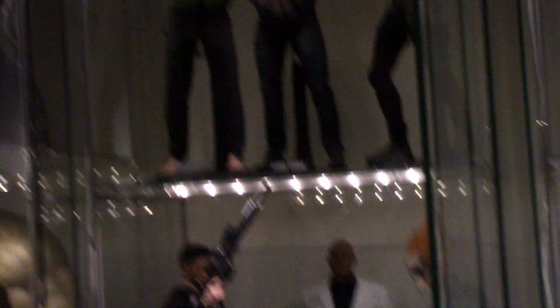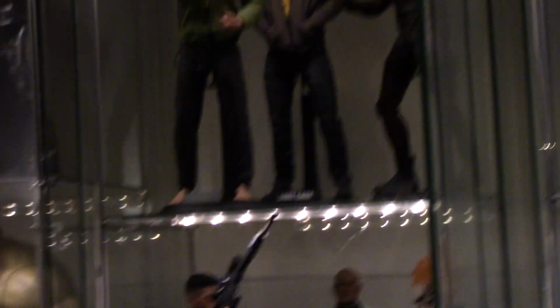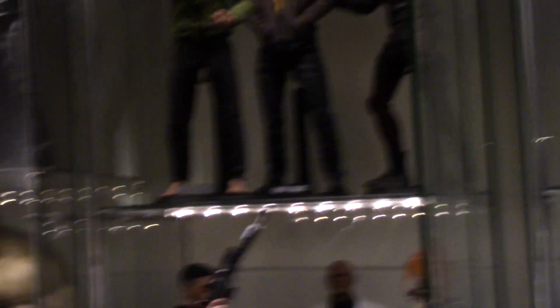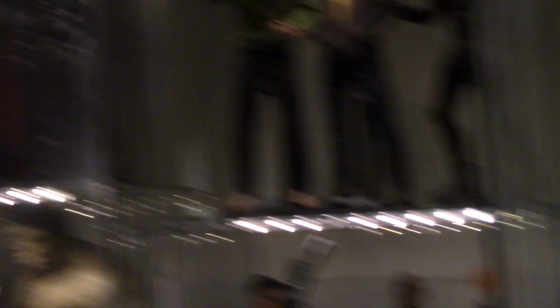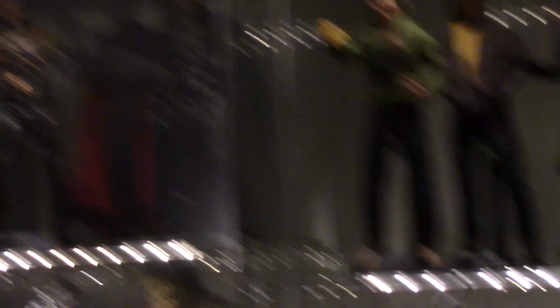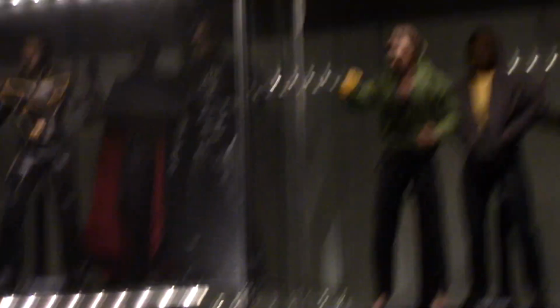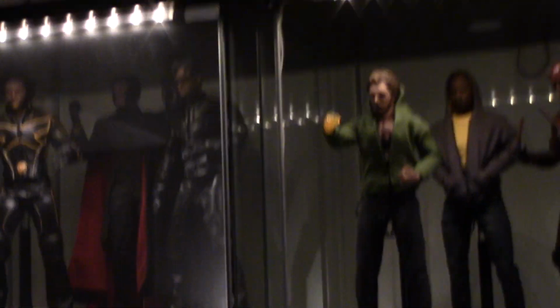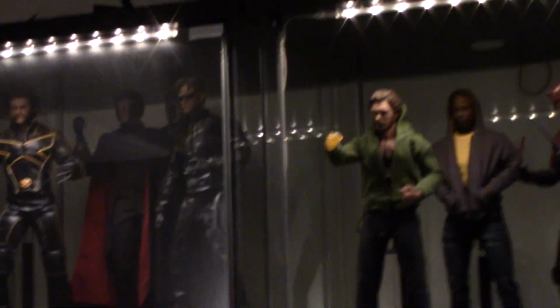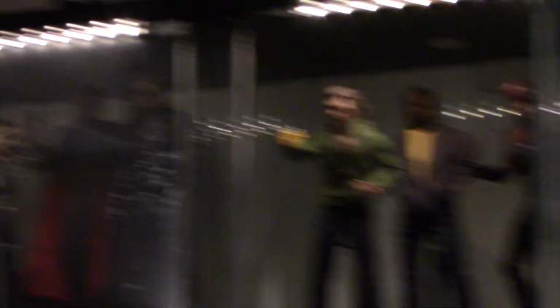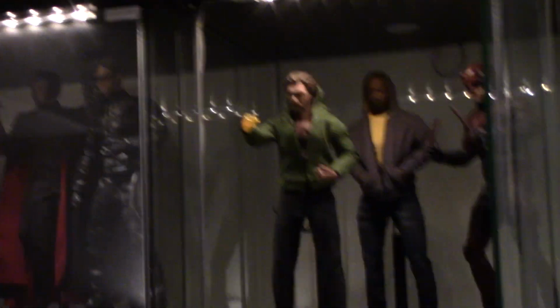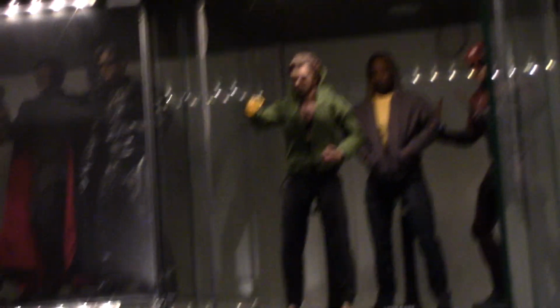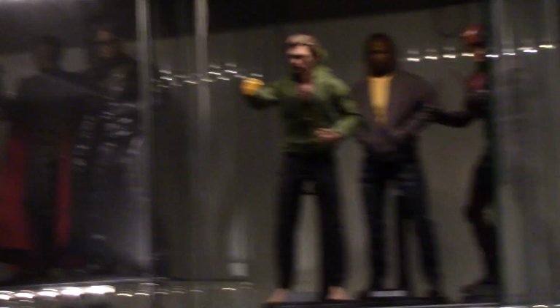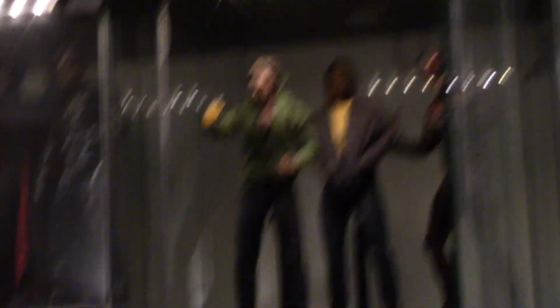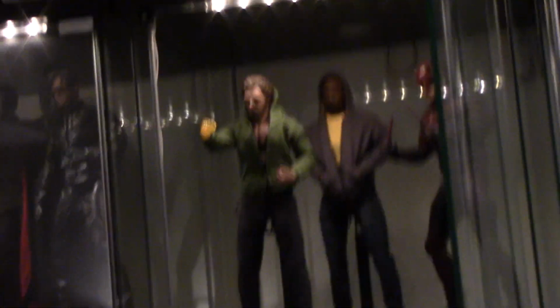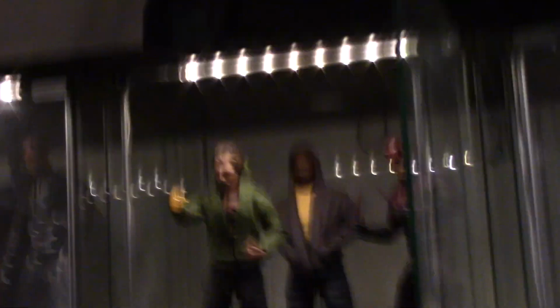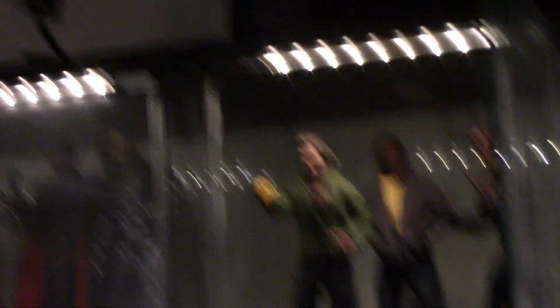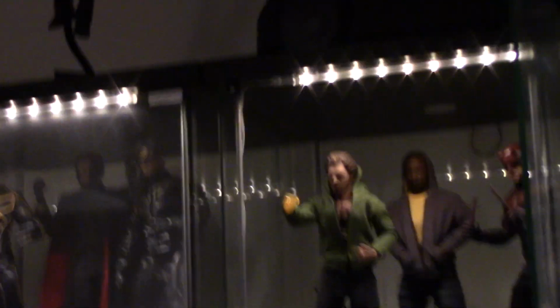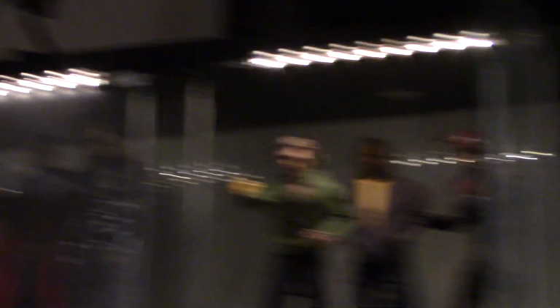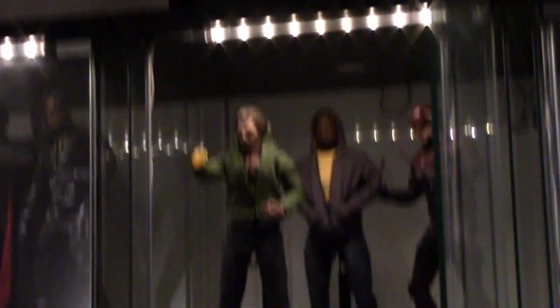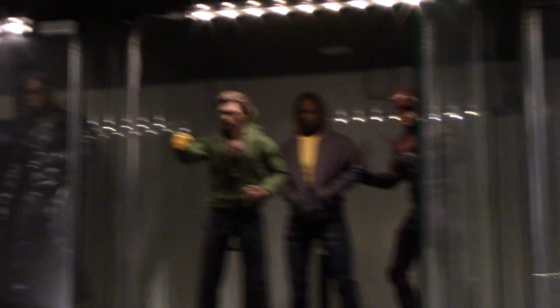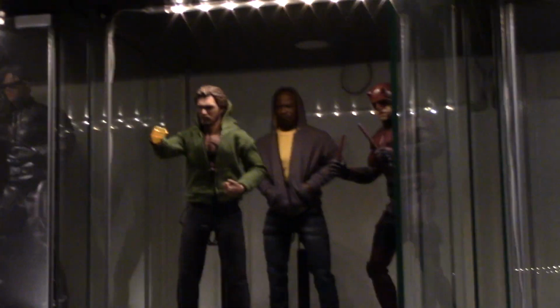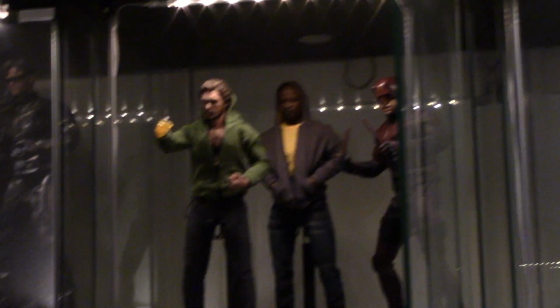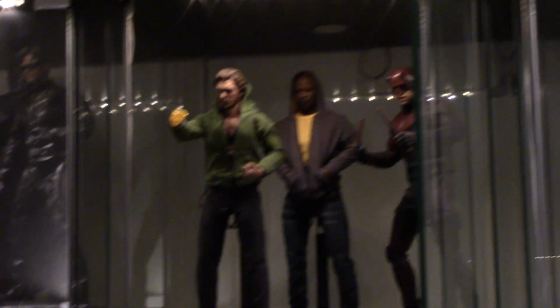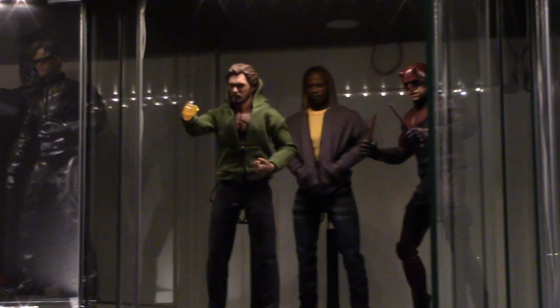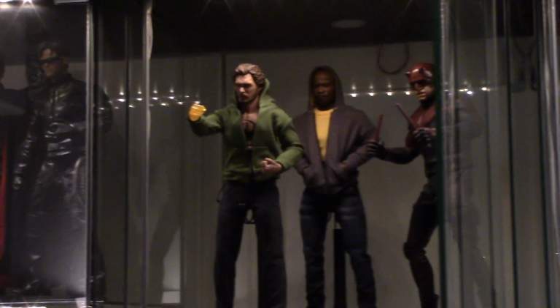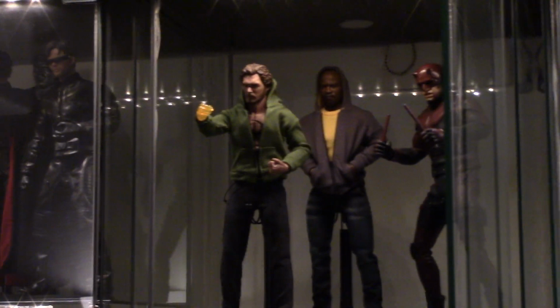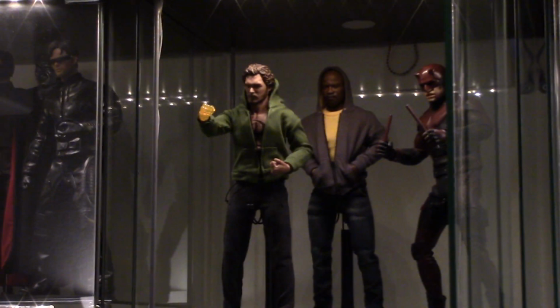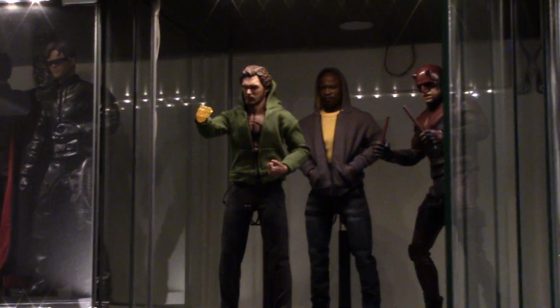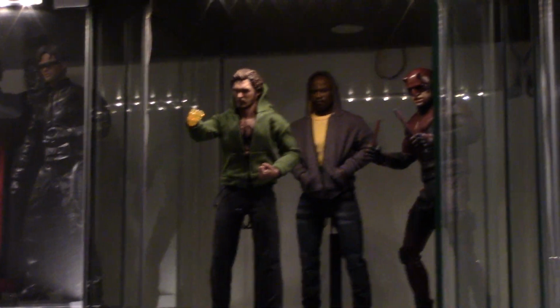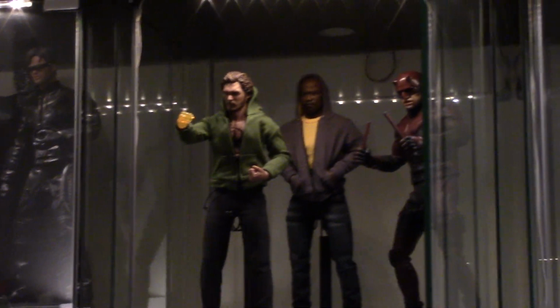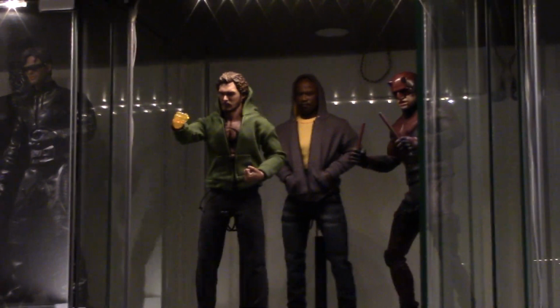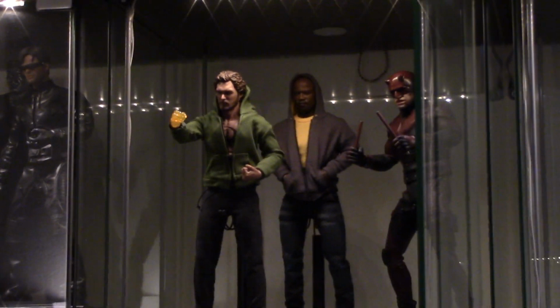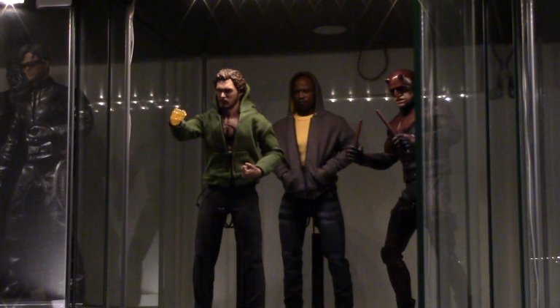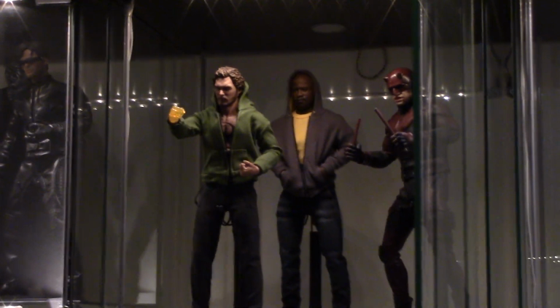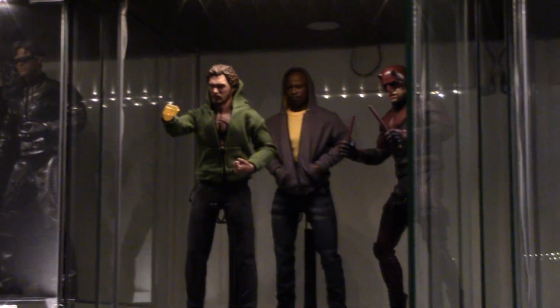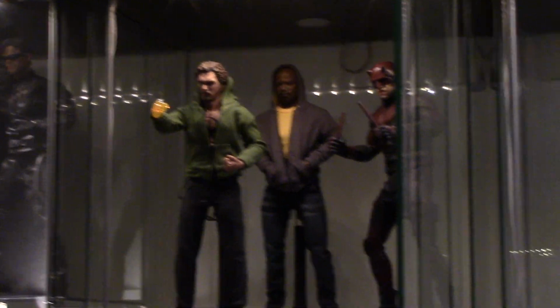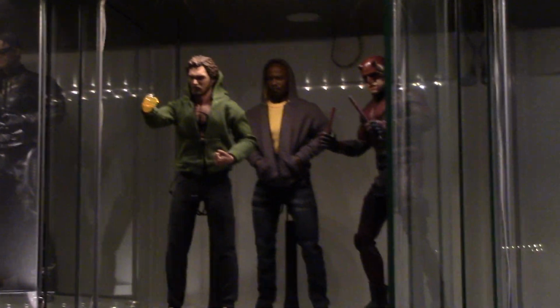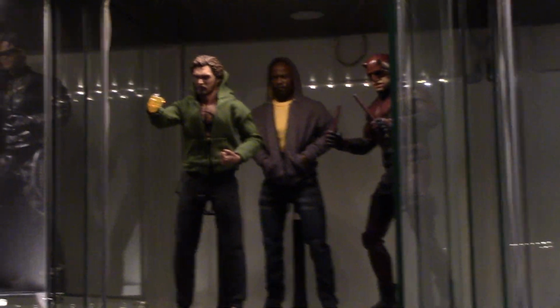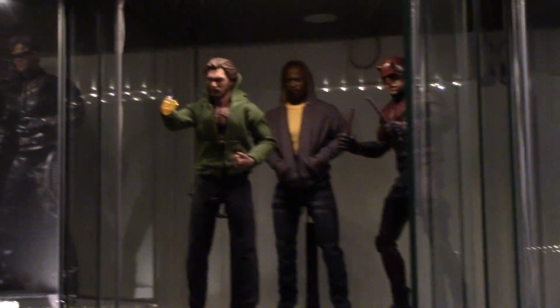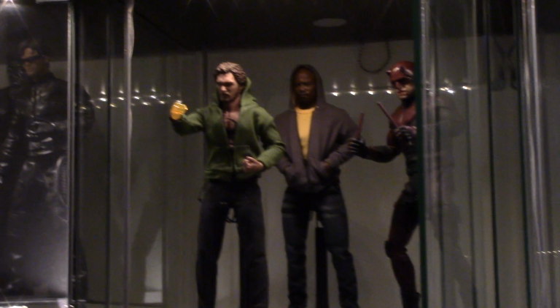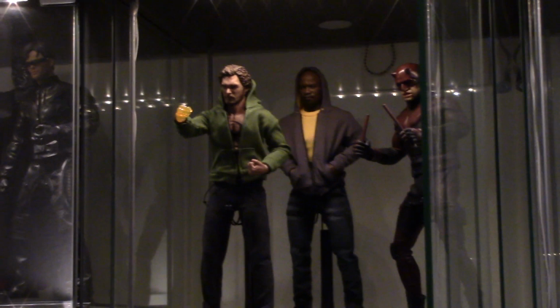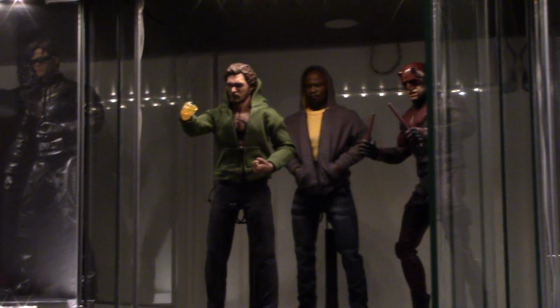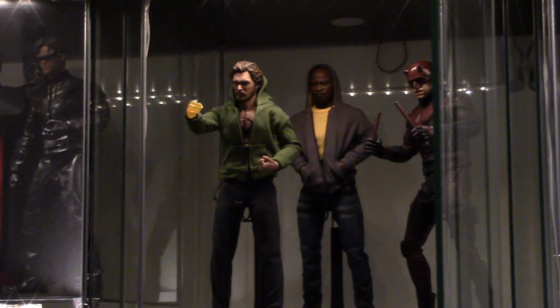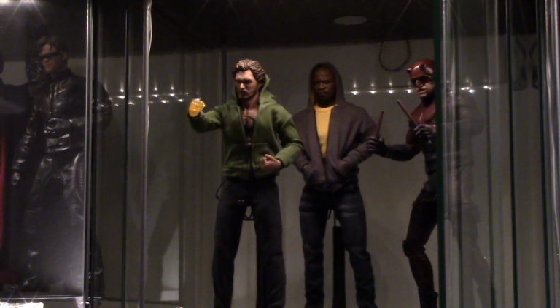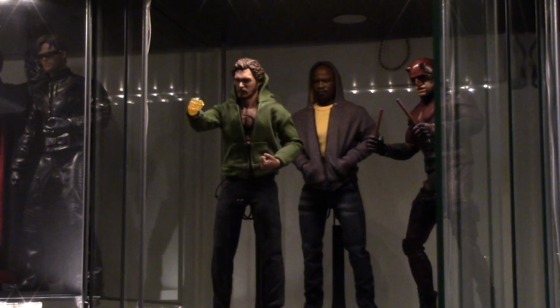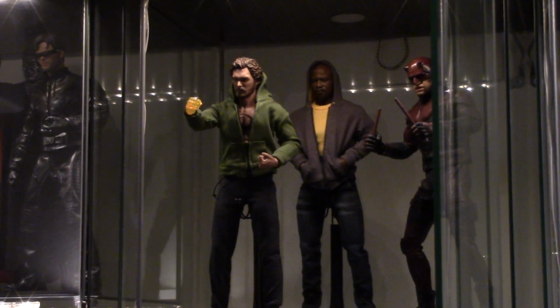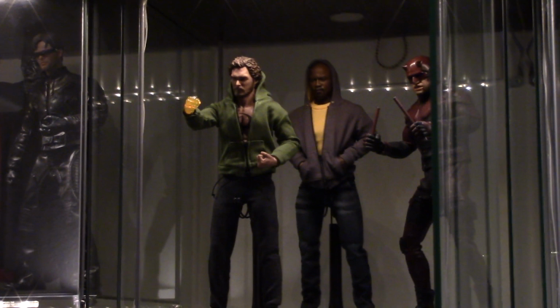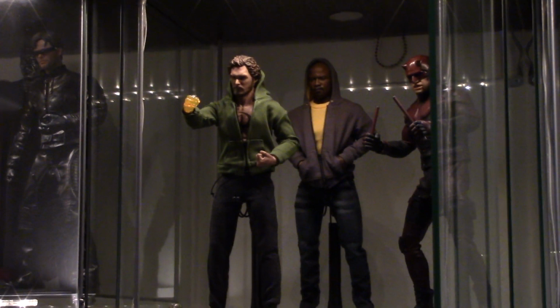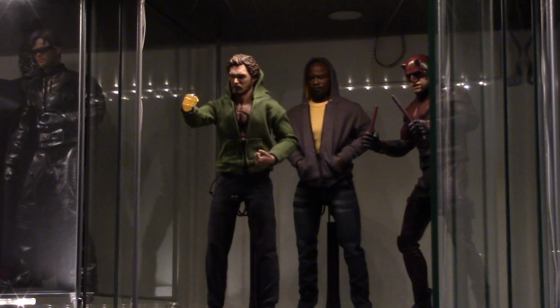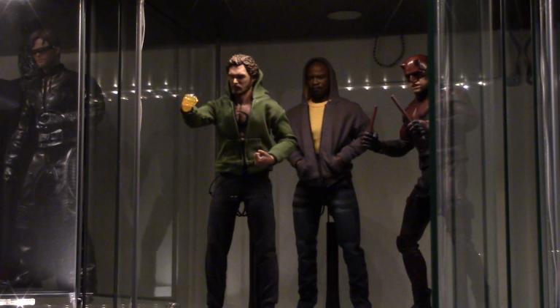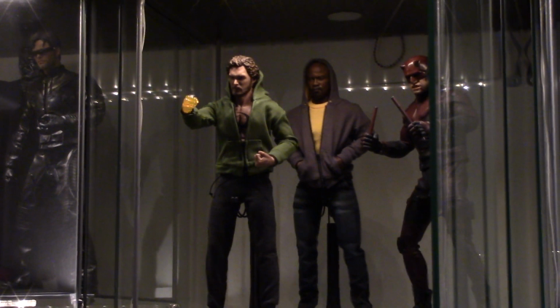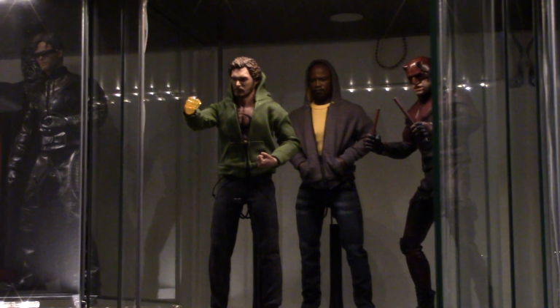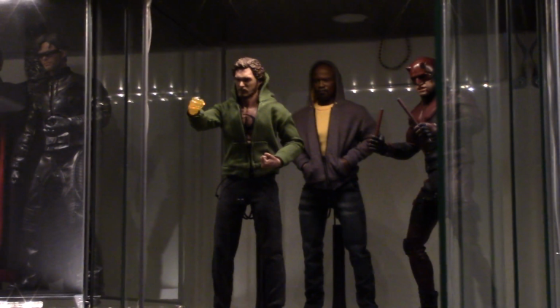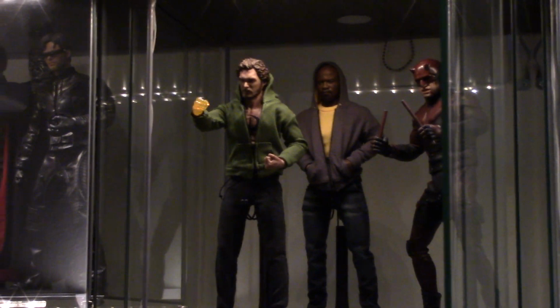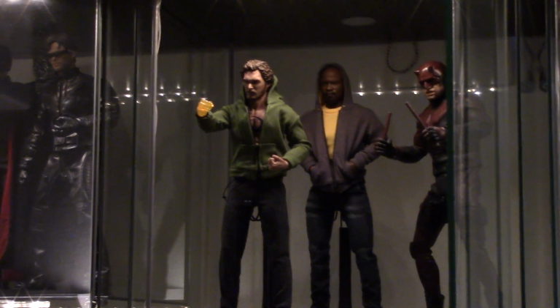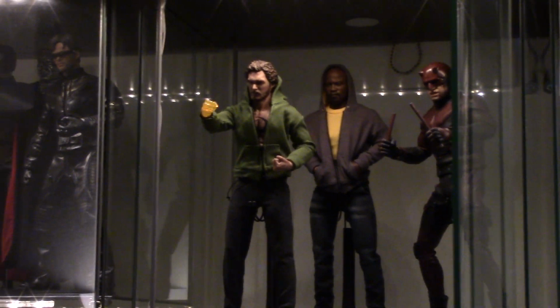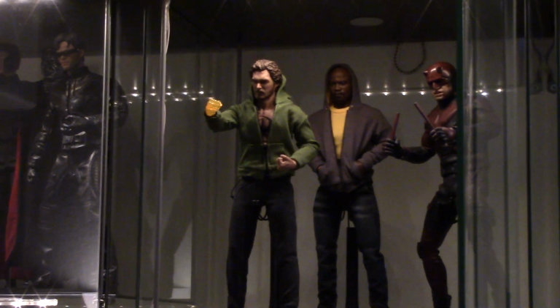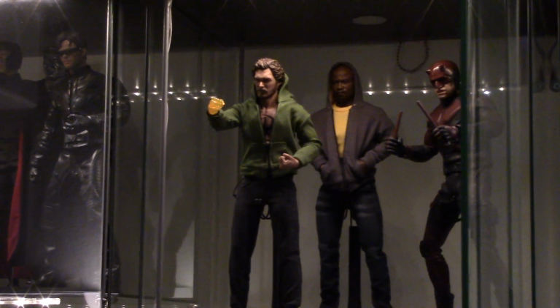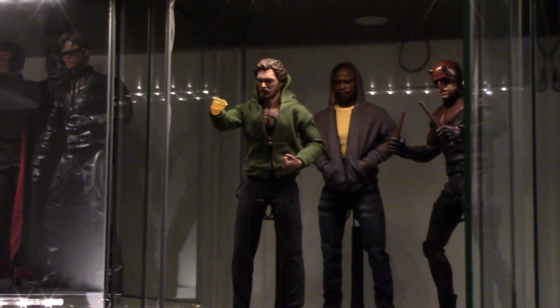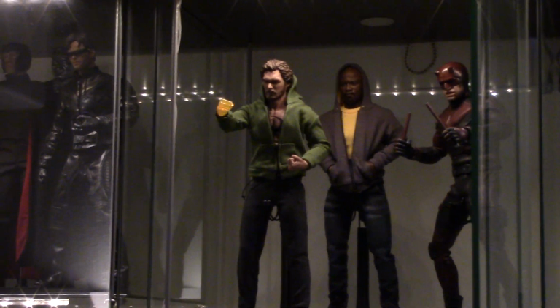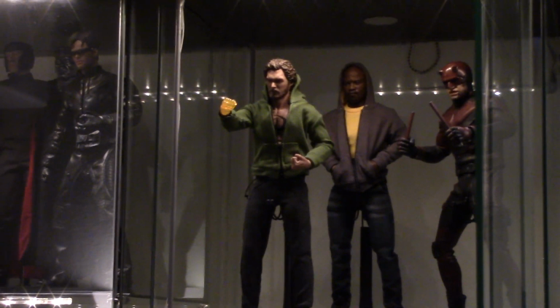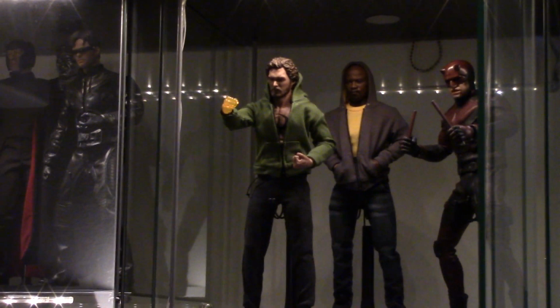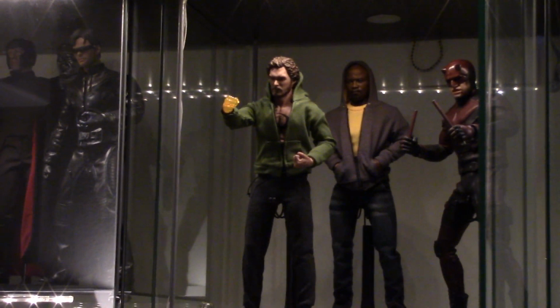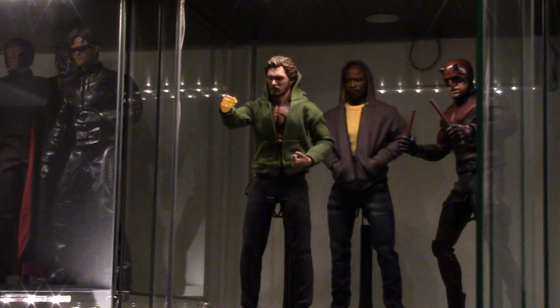Alright guys, until next time. Stay safe out there with the fires going around and all that. Alright, see you guys.